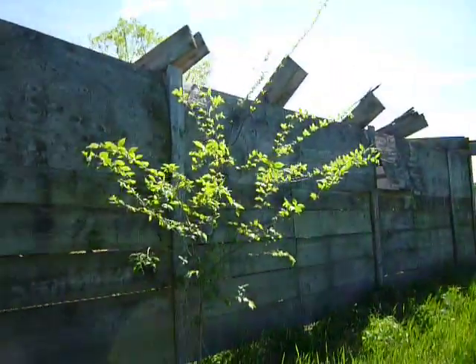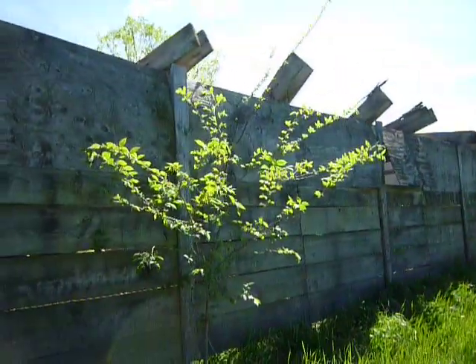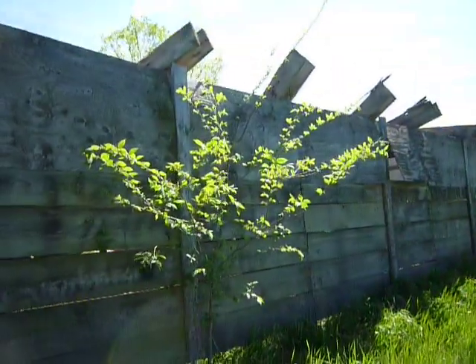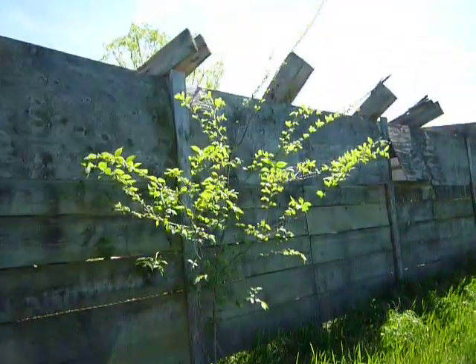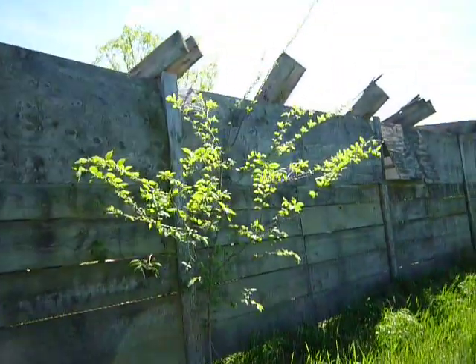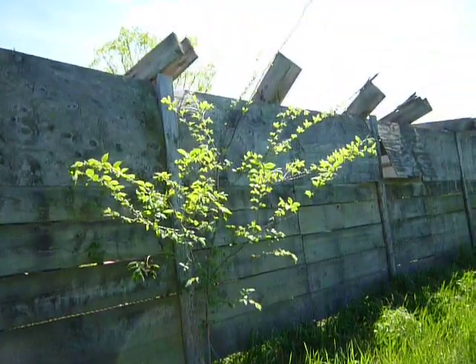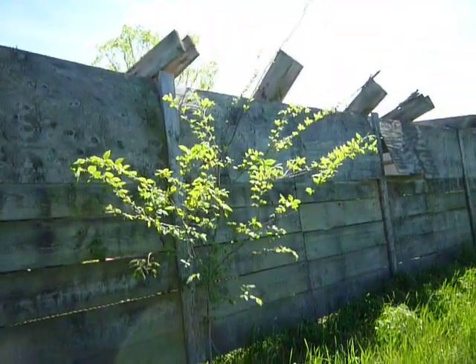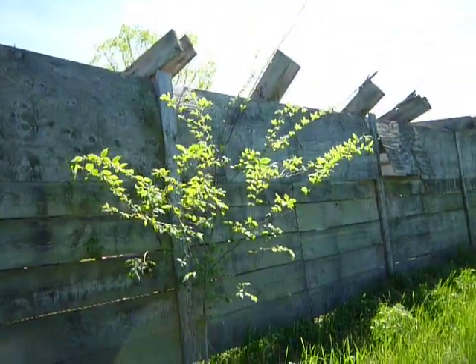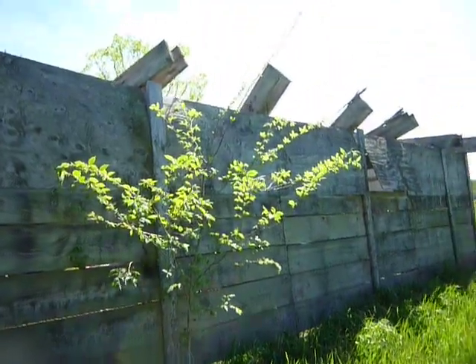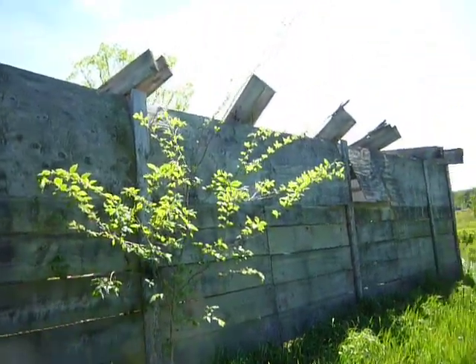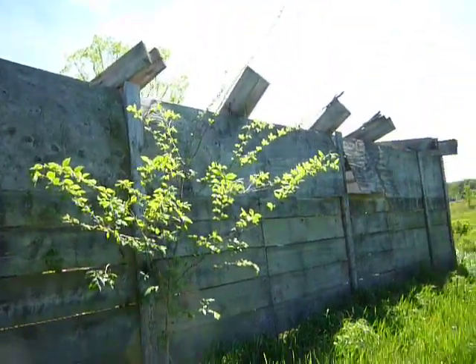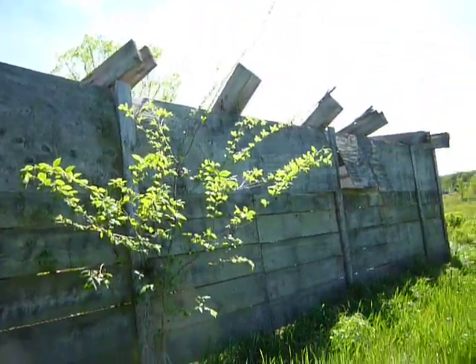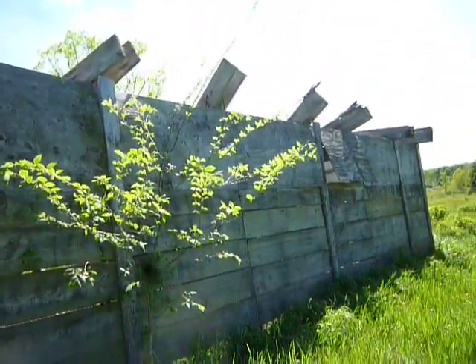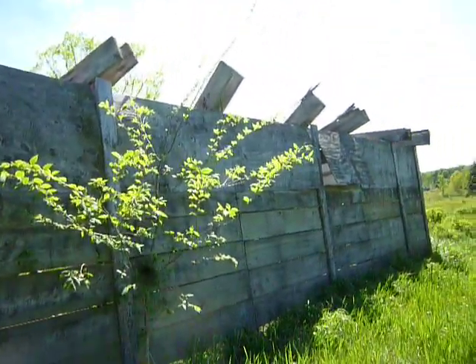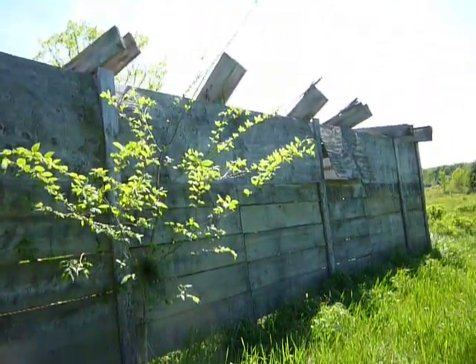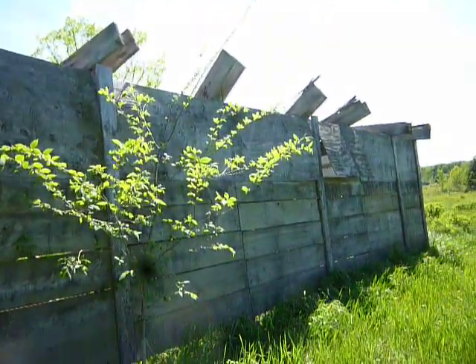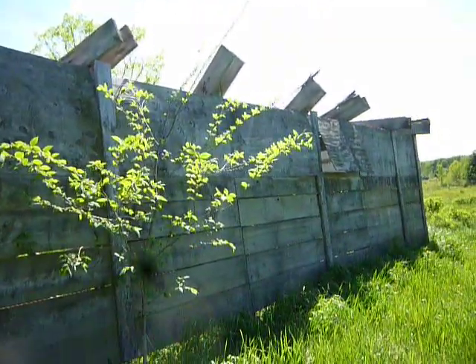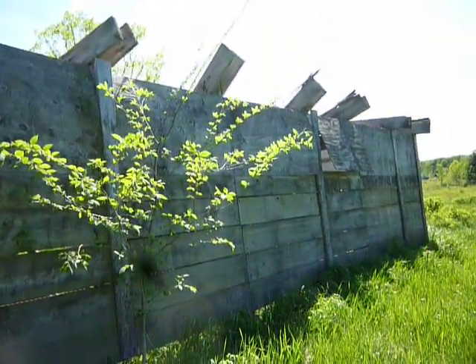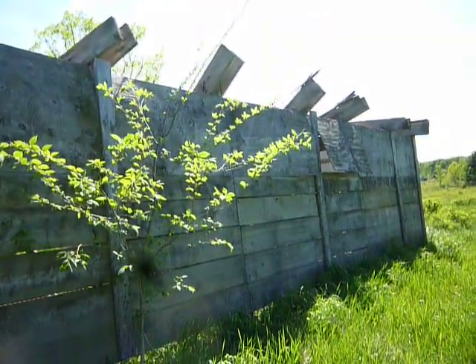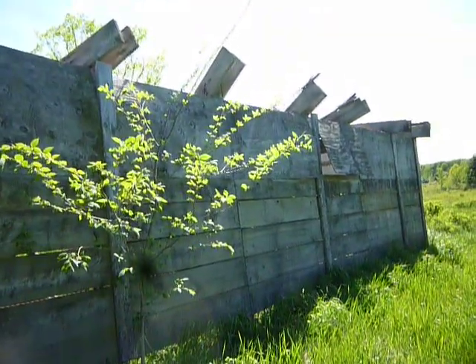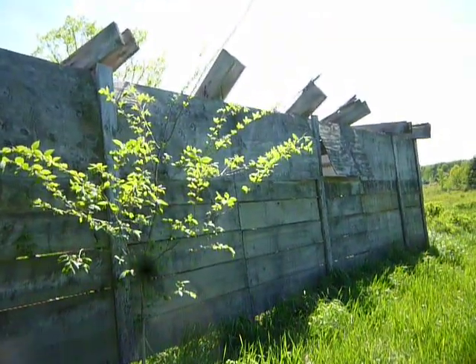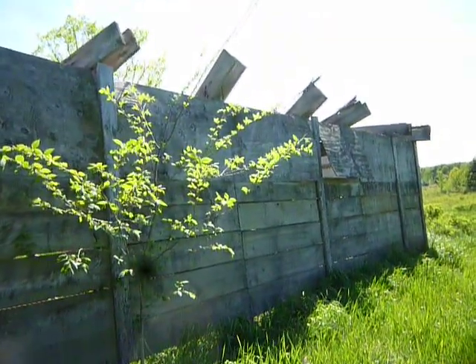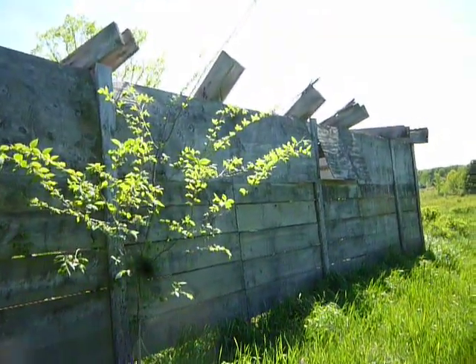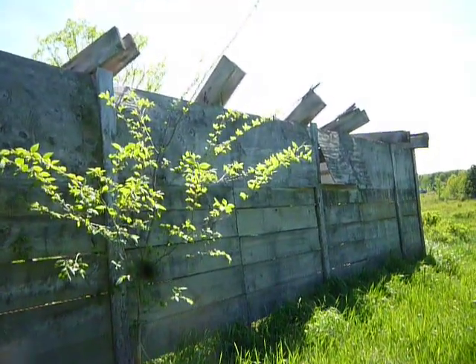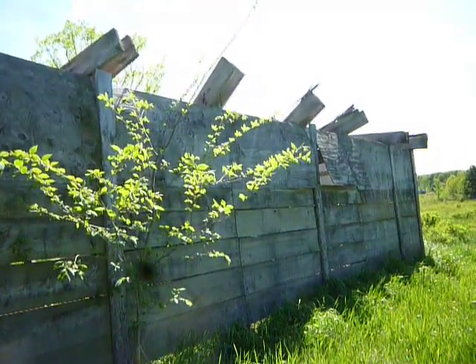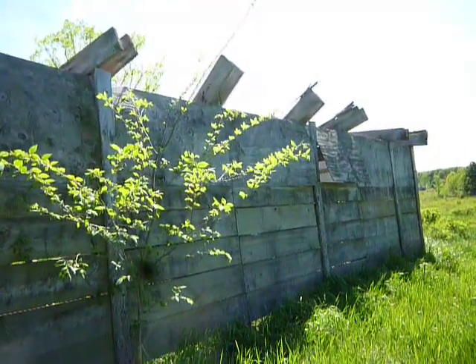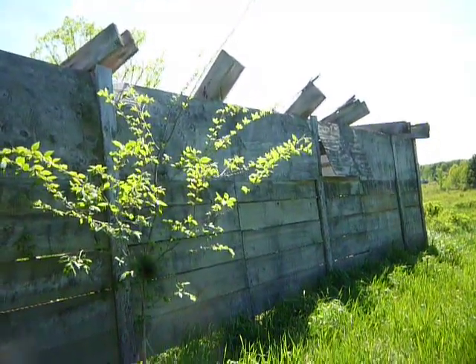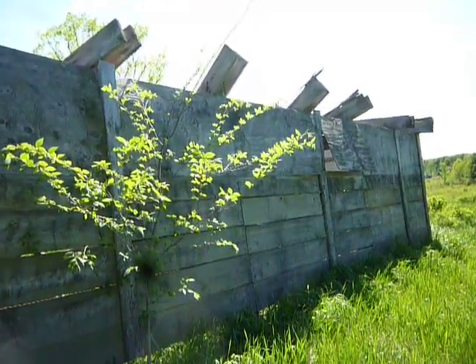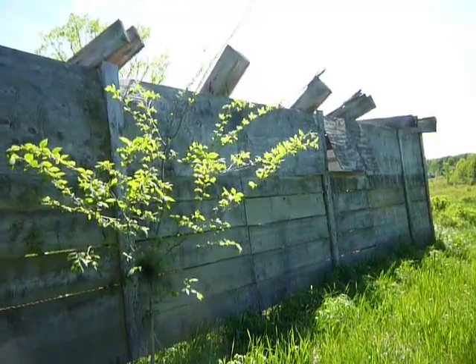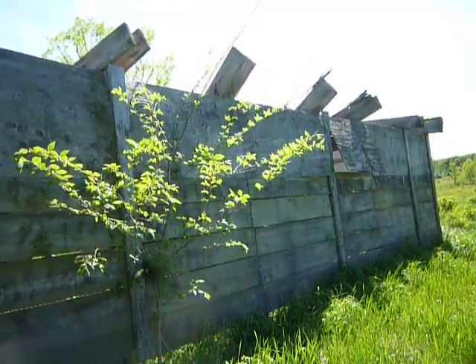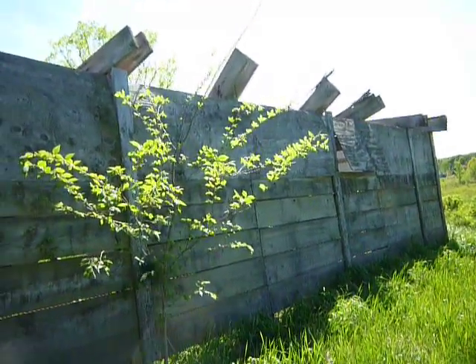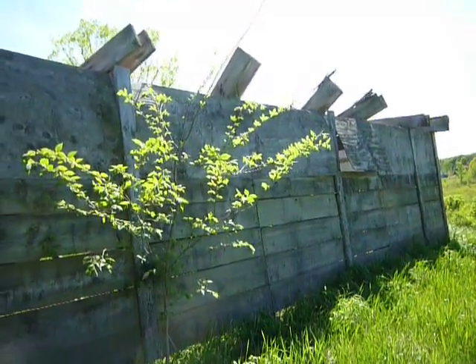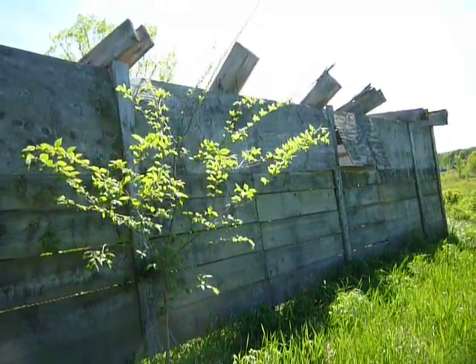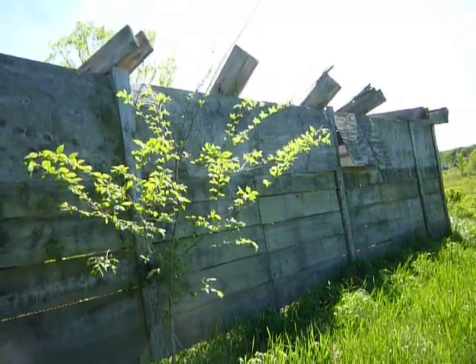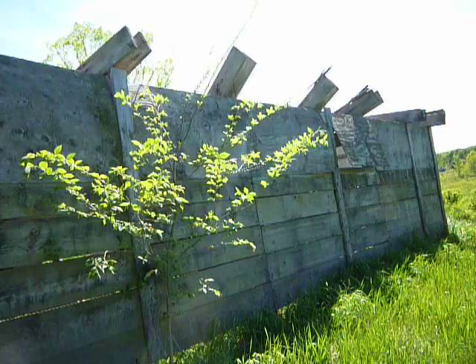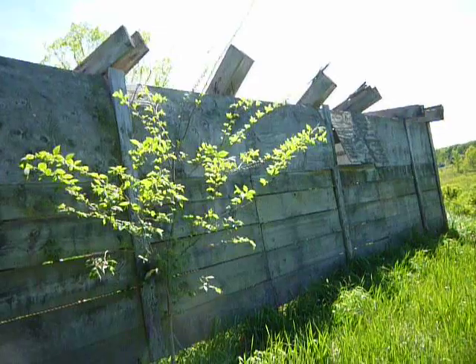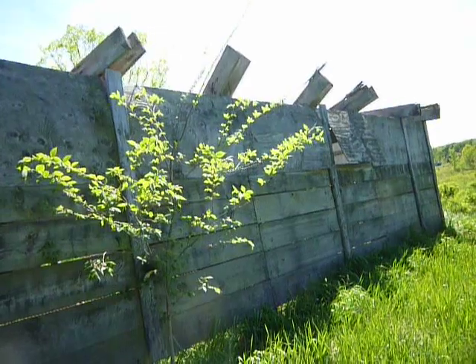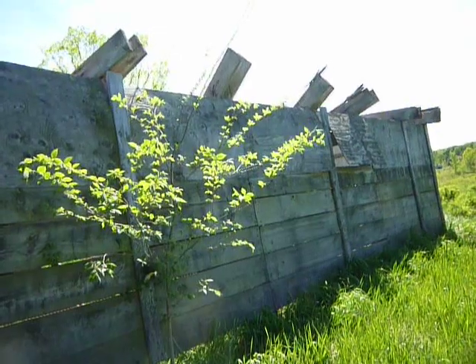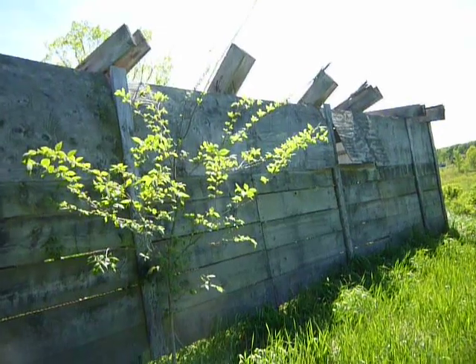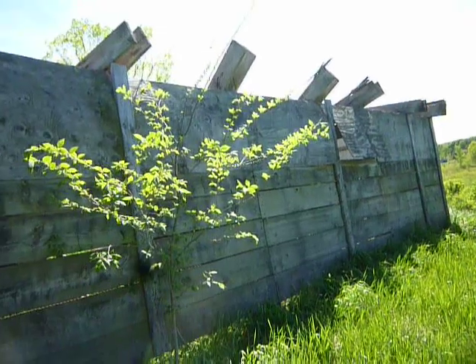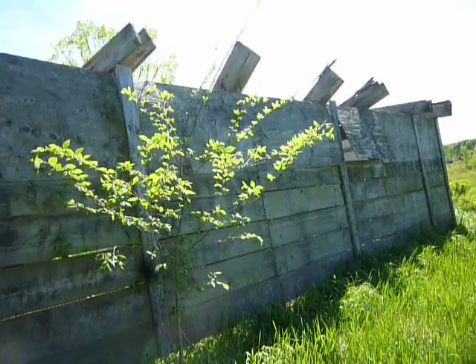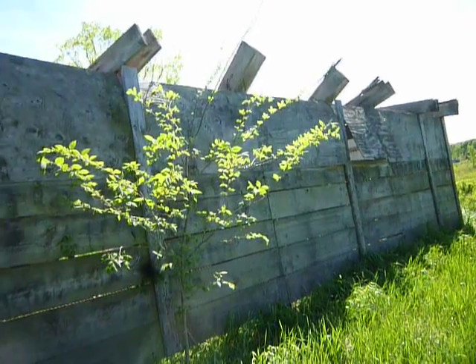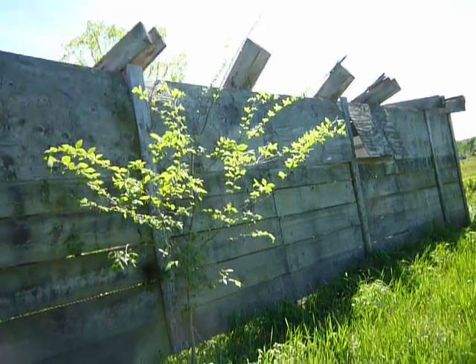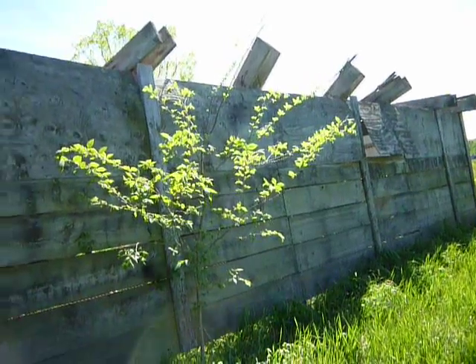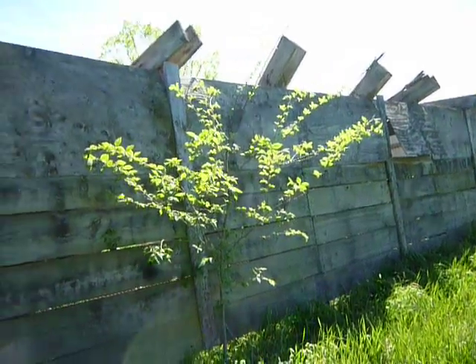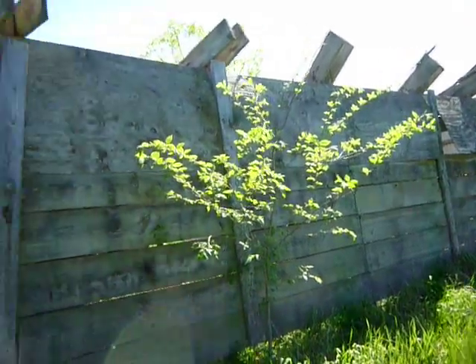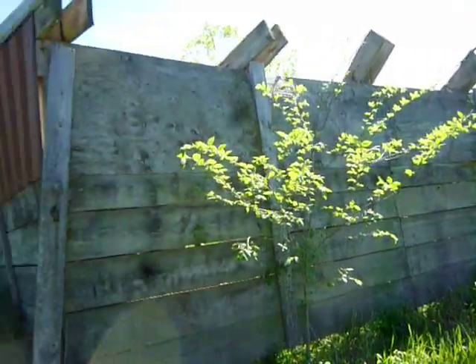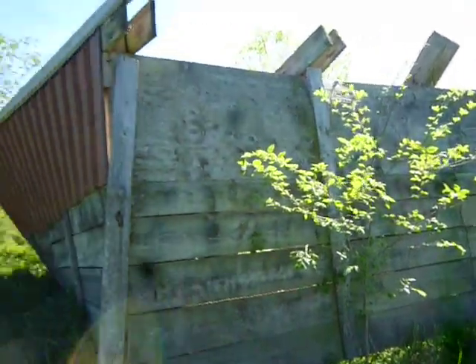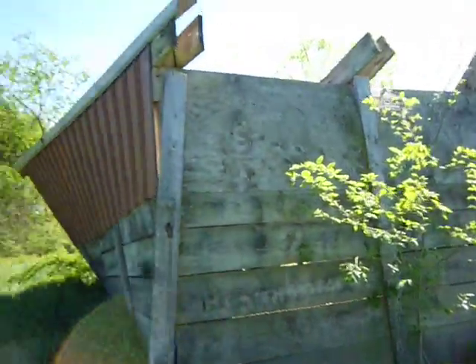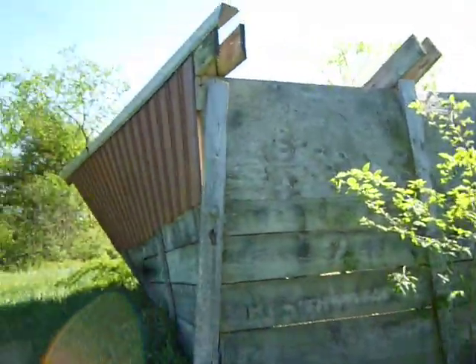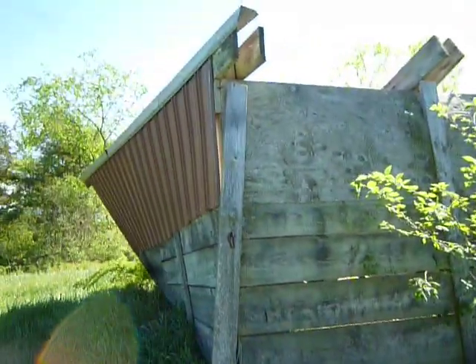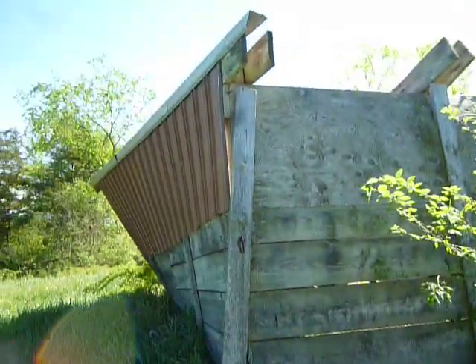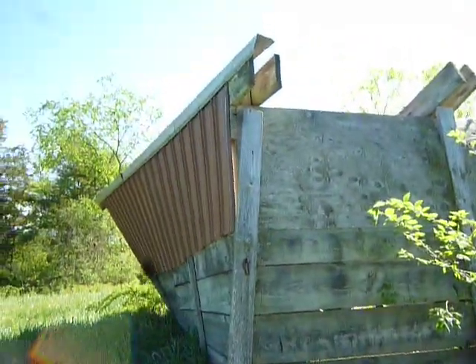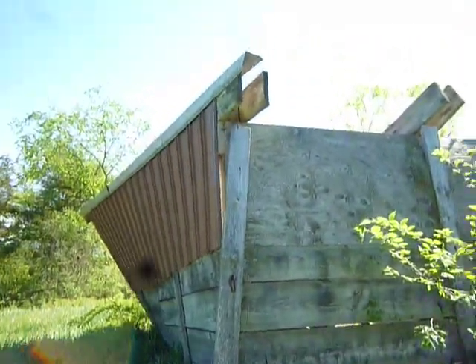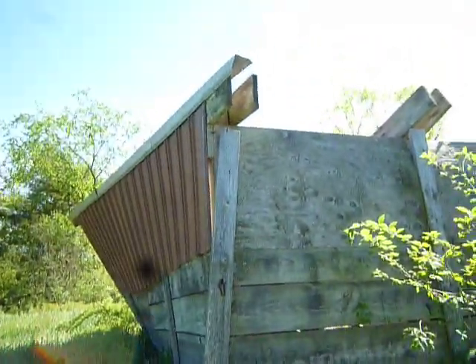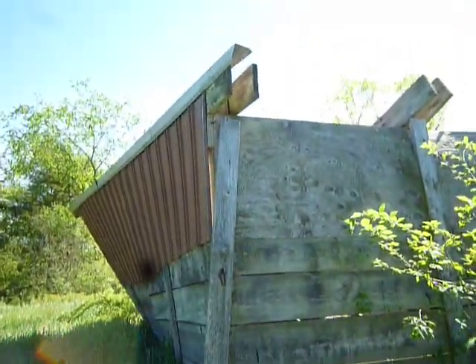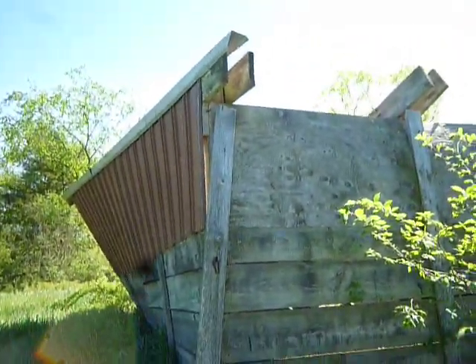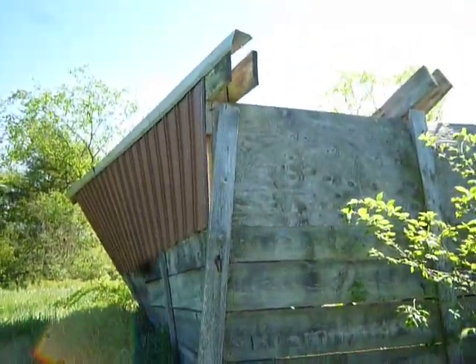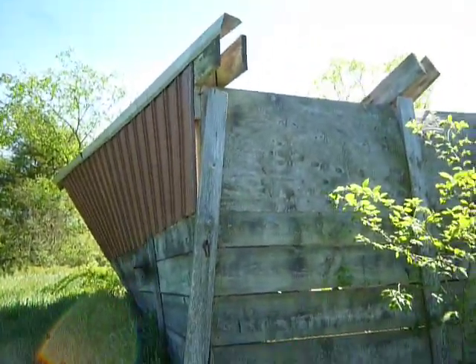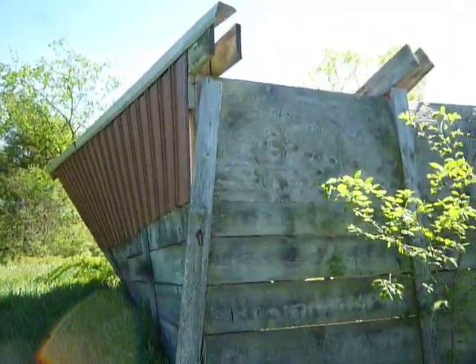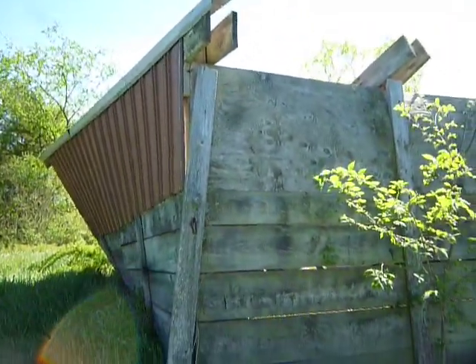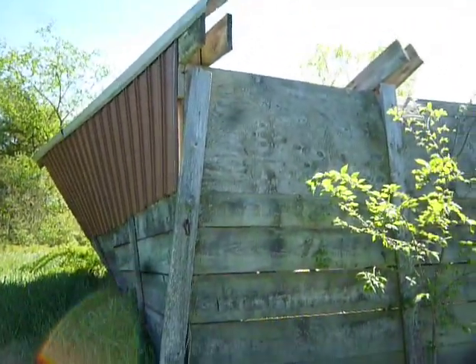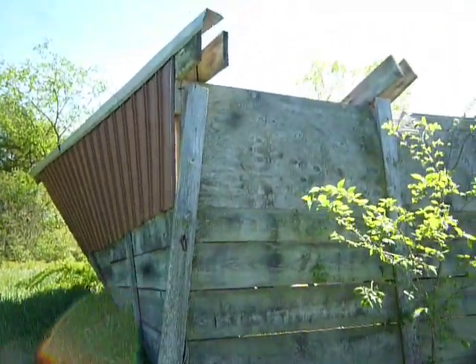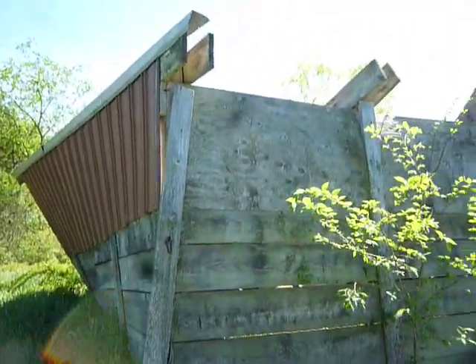There you go. Abandoned structure. South Amherst old farmland, I guess.